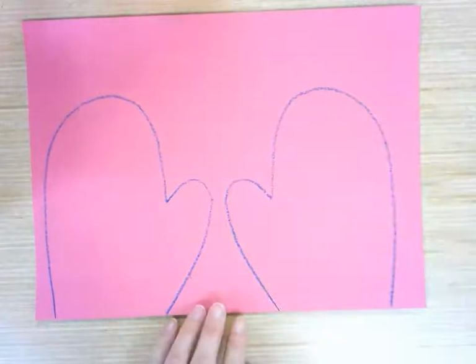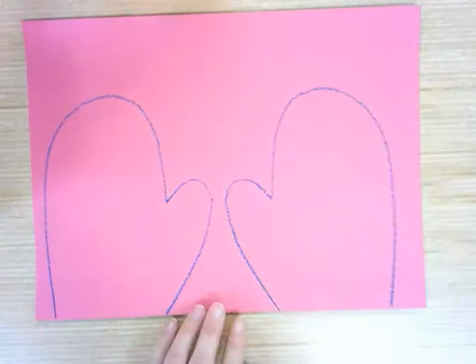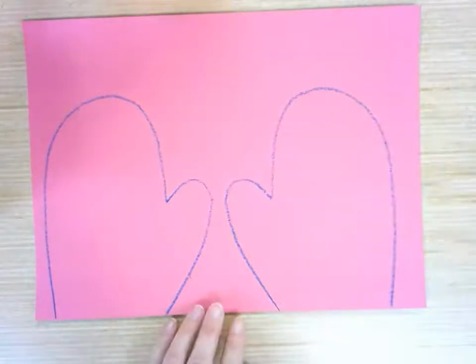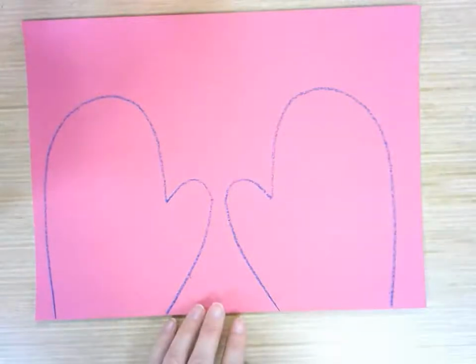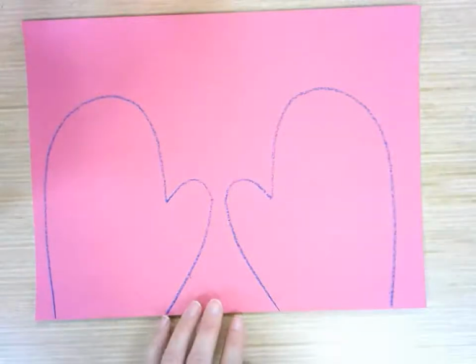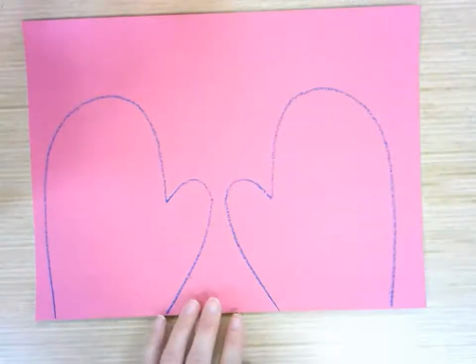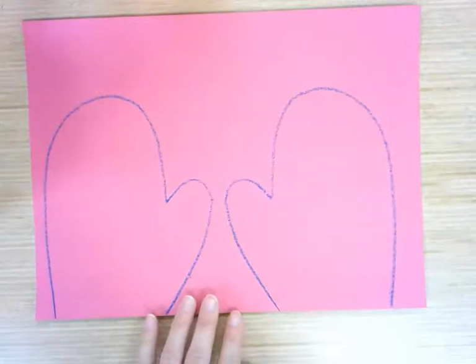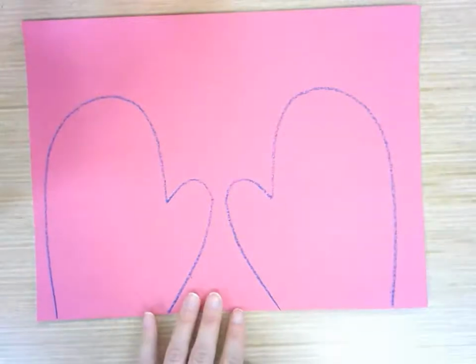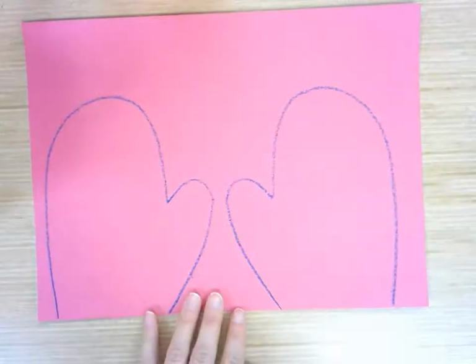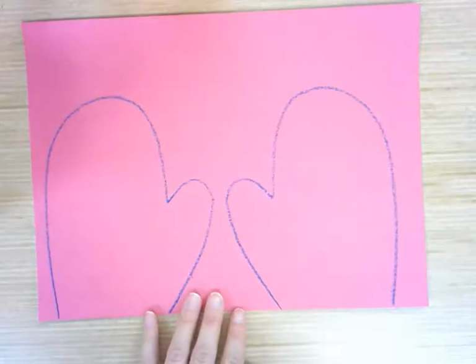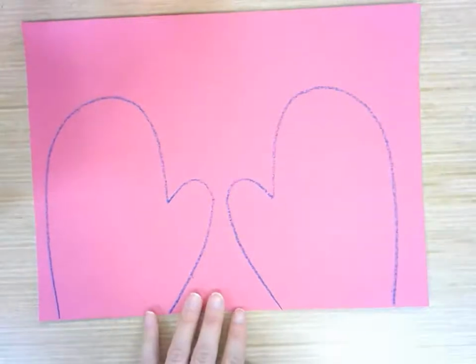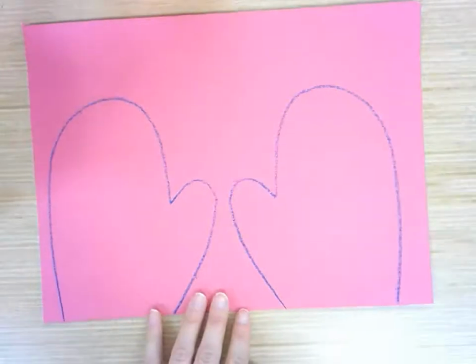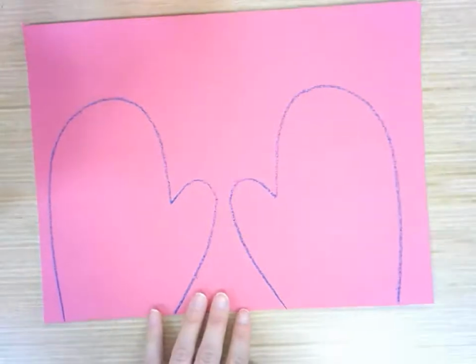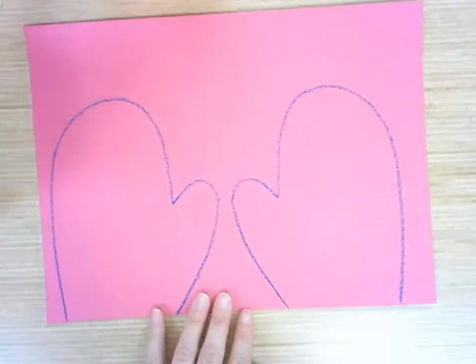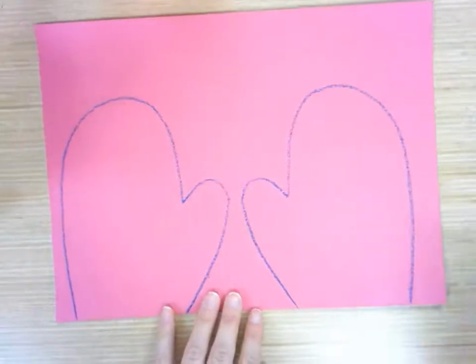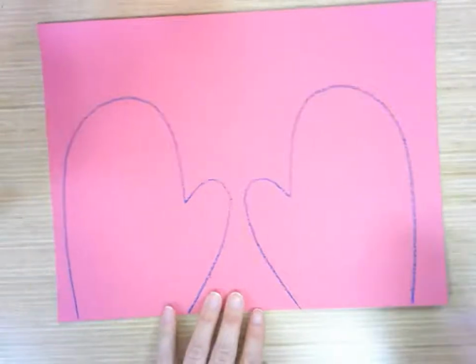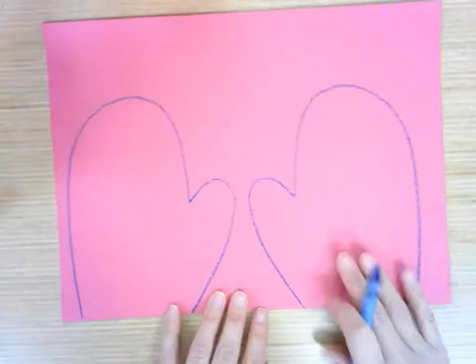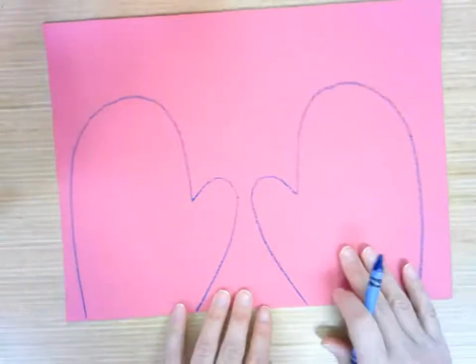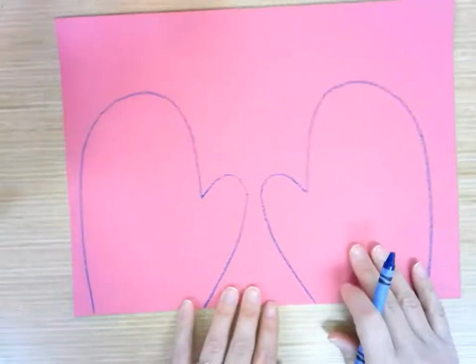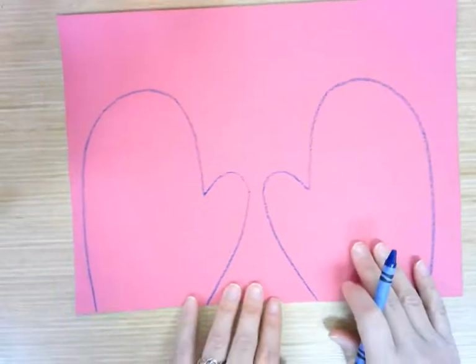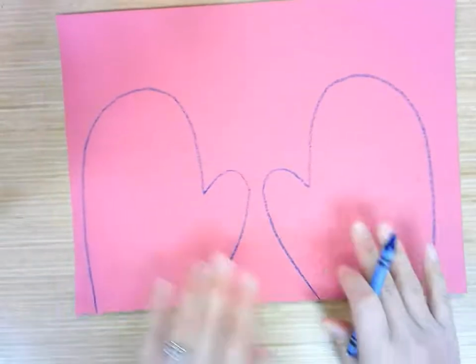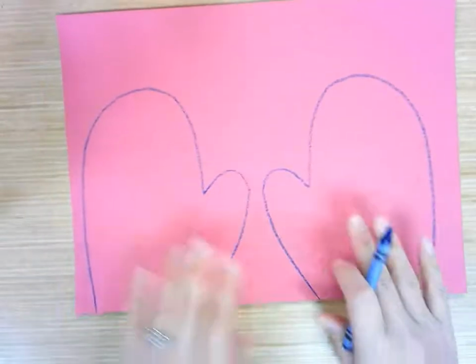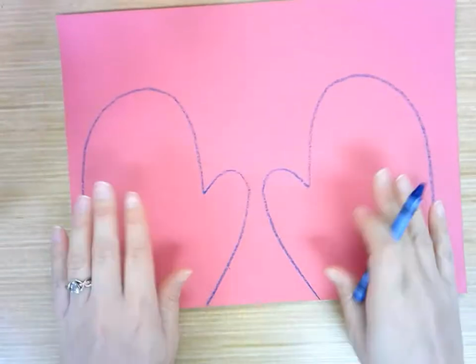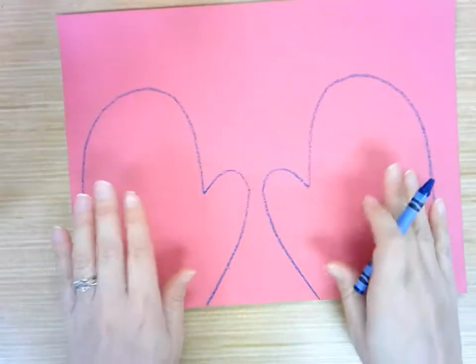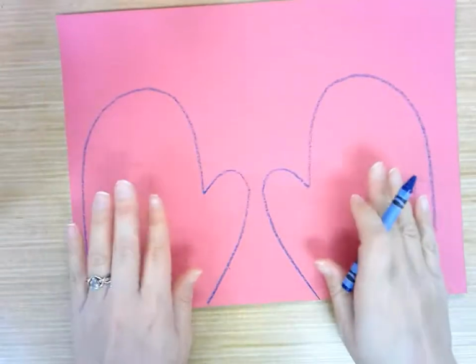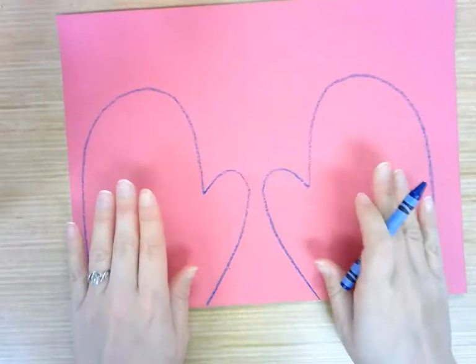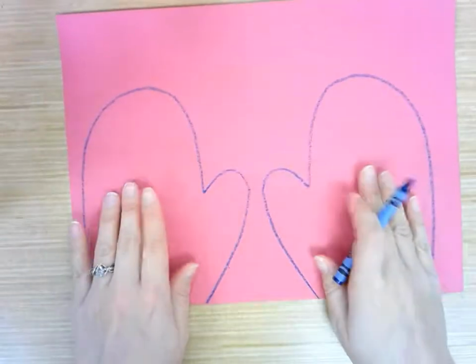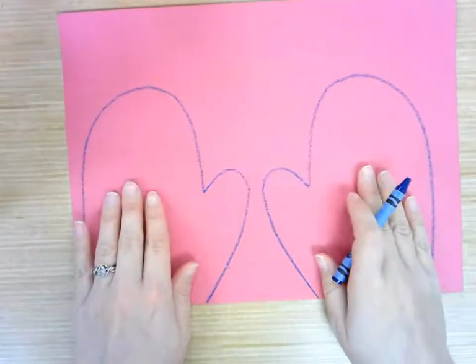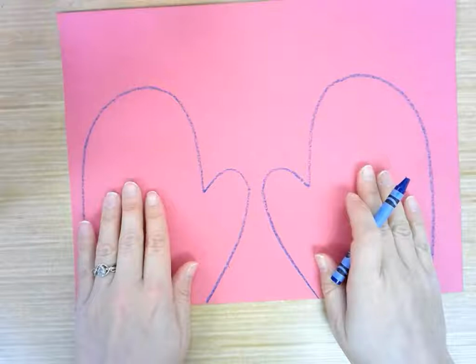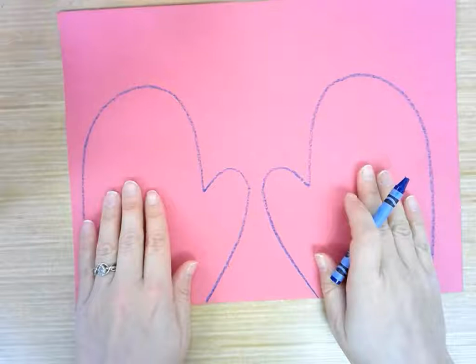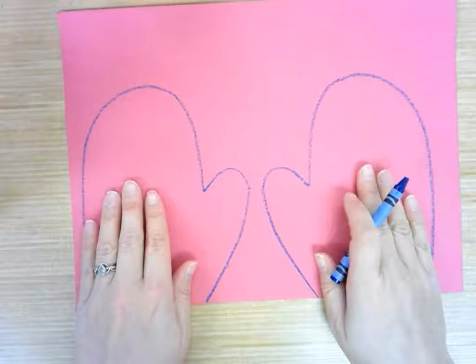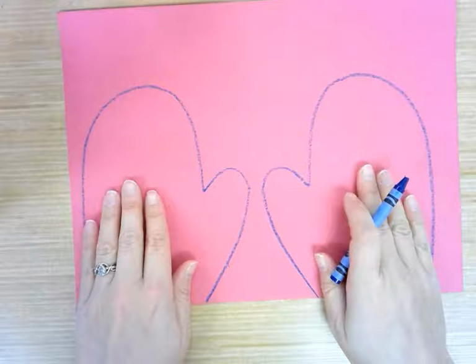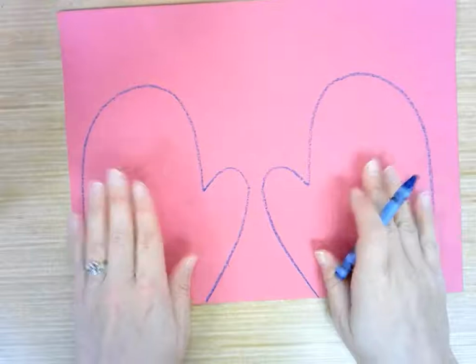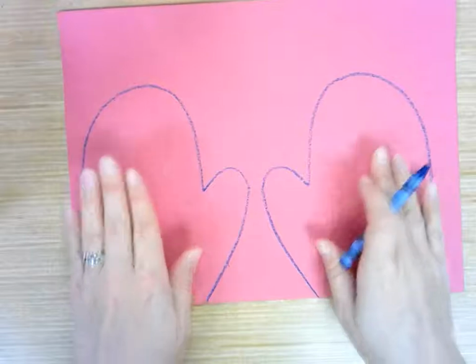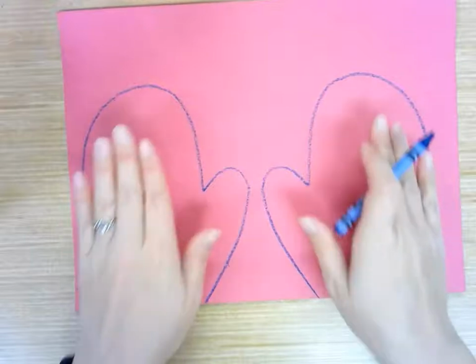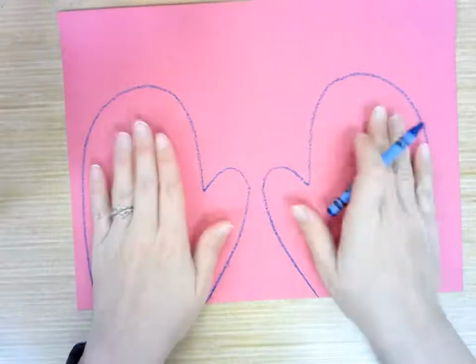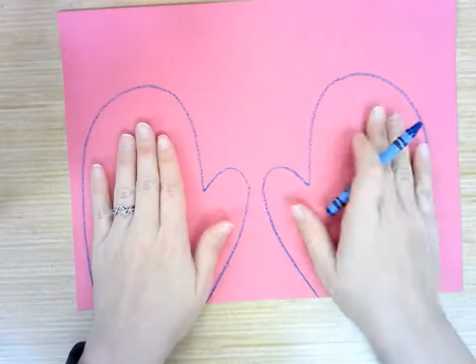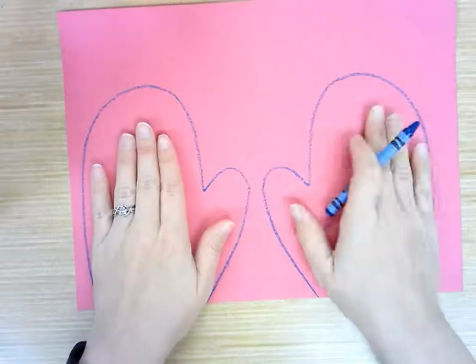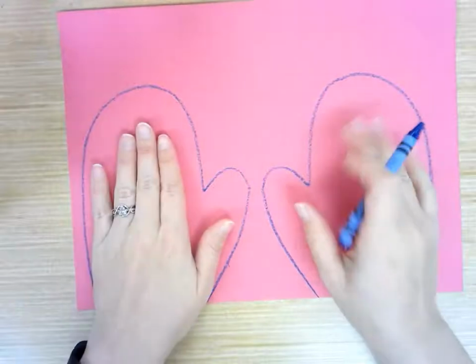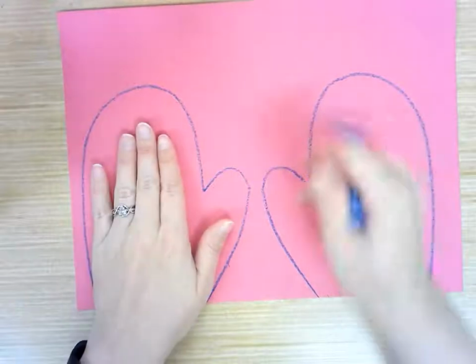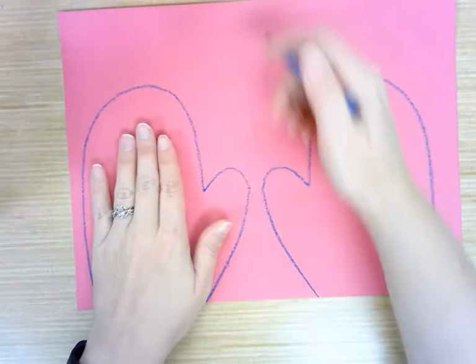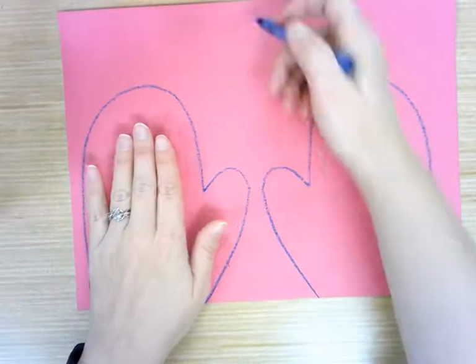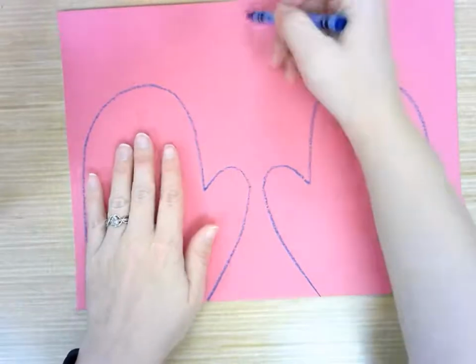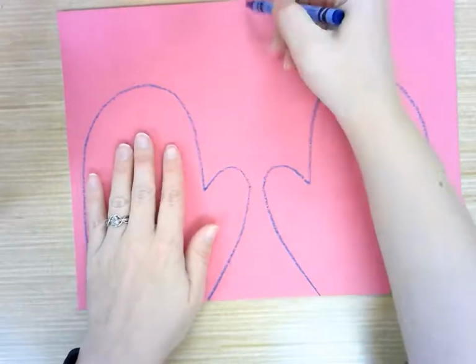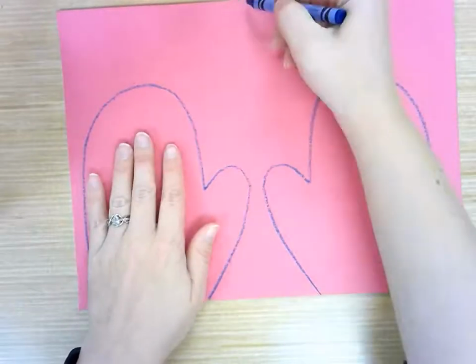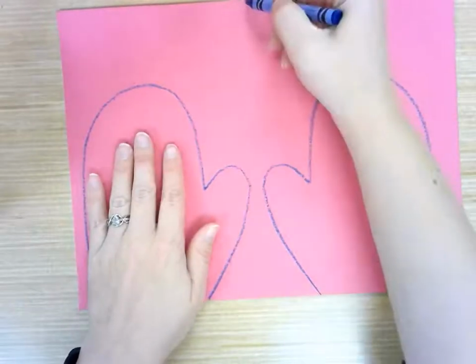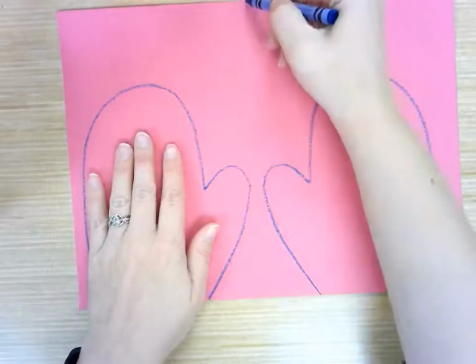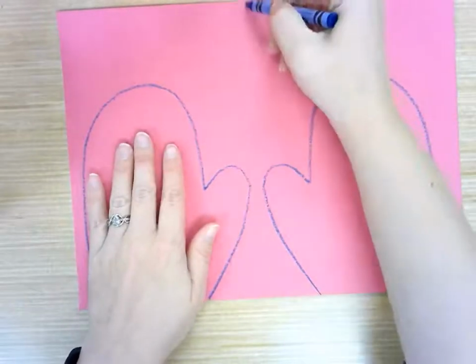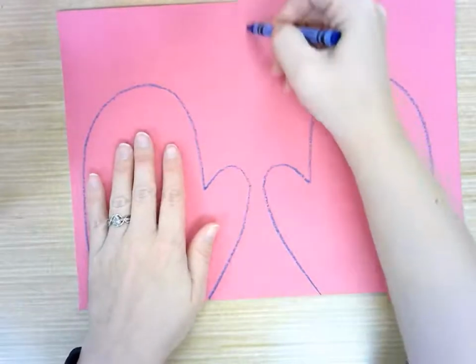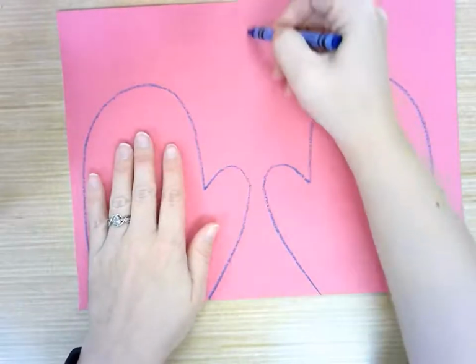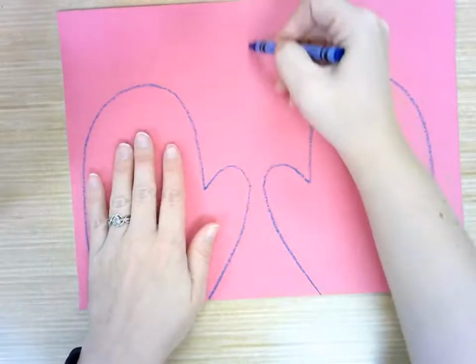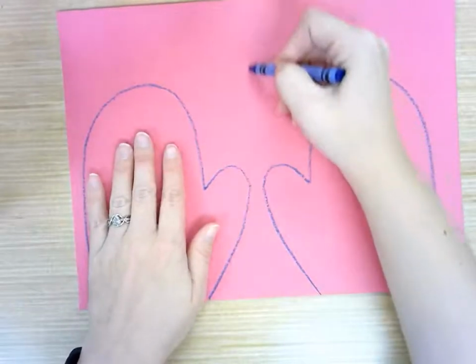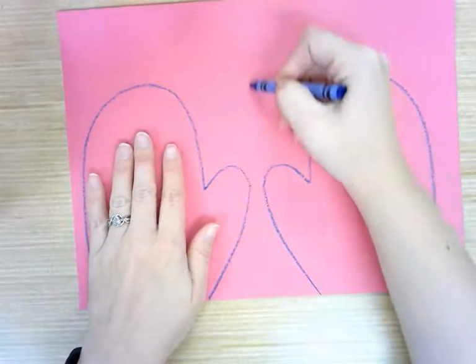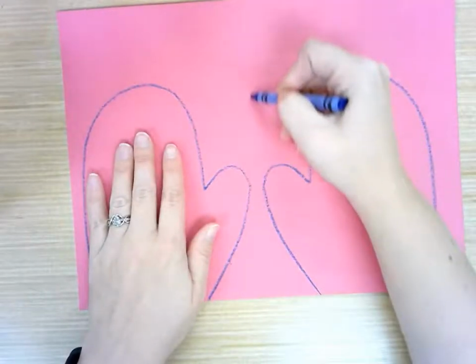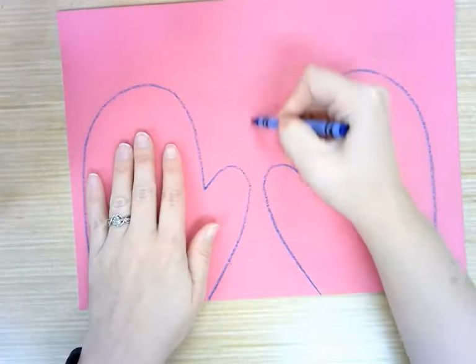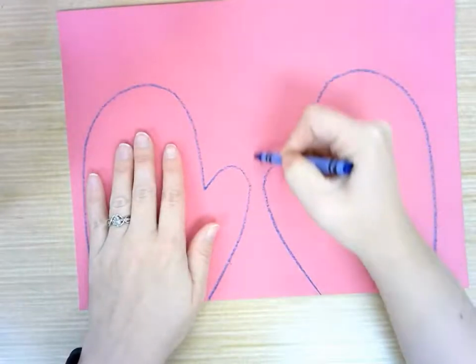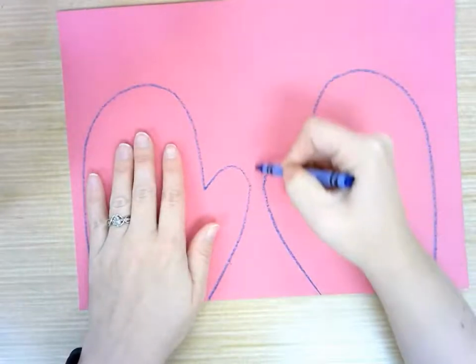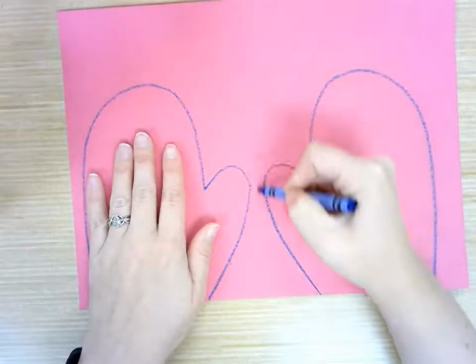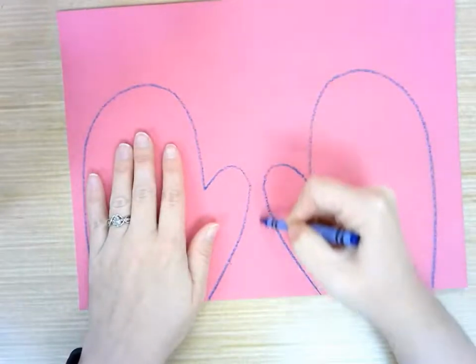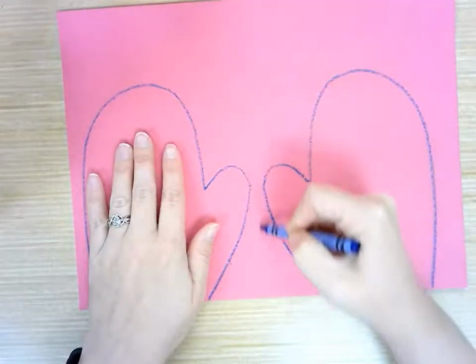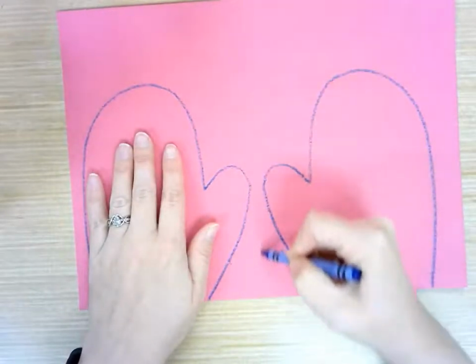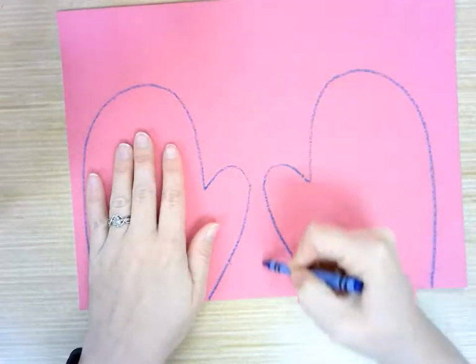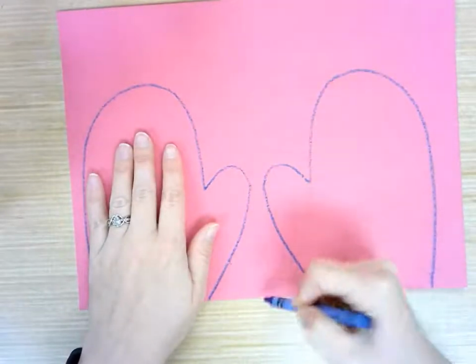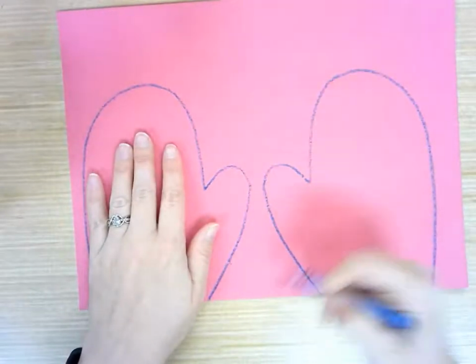So now I have two mittens and they are symmetrical — they're both the same. The line of symmetry would be right down the middle right here.